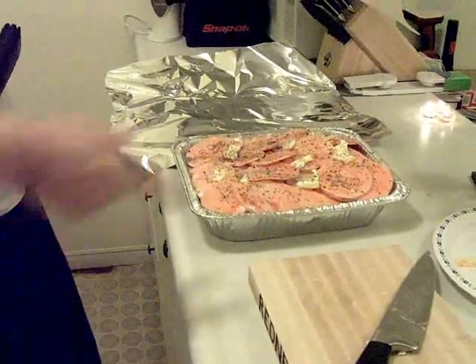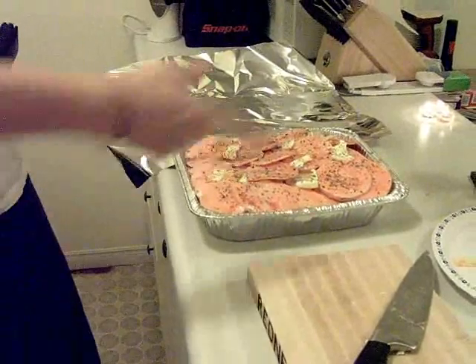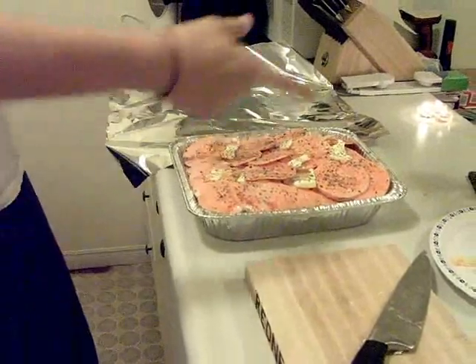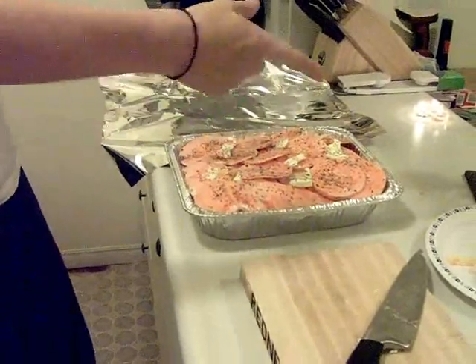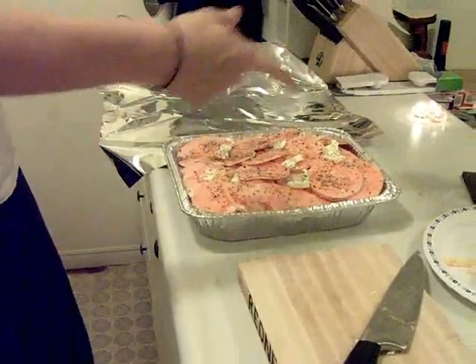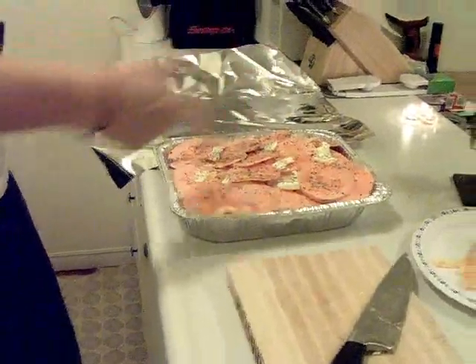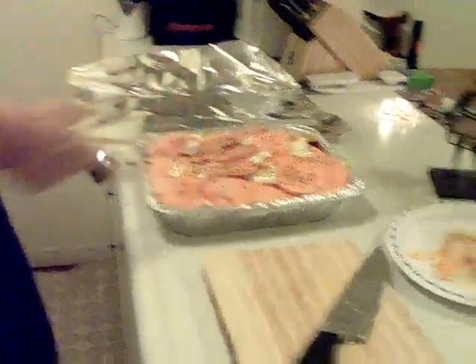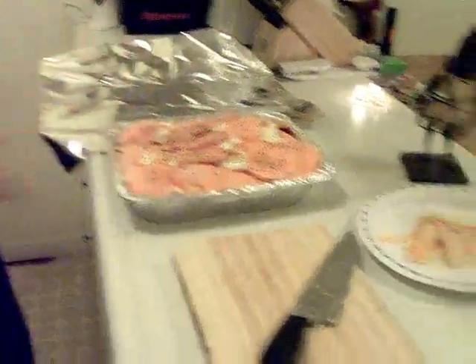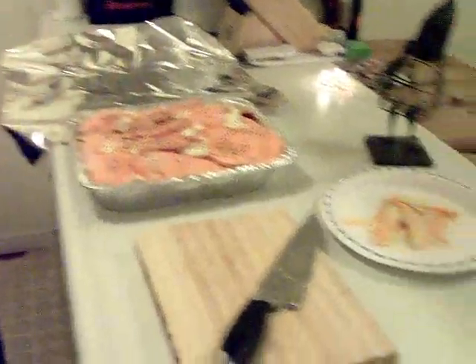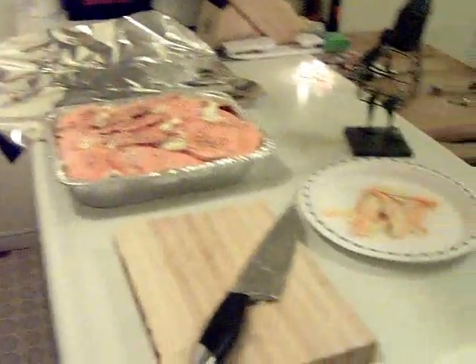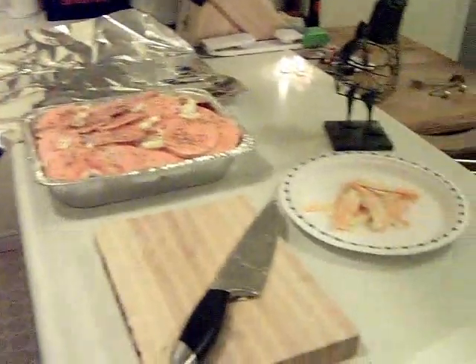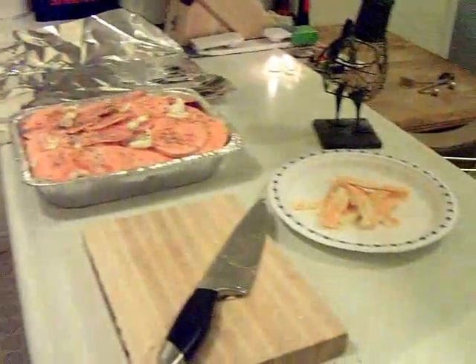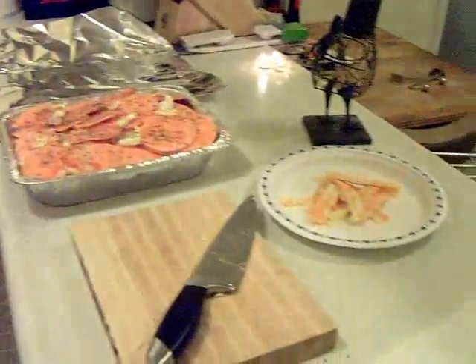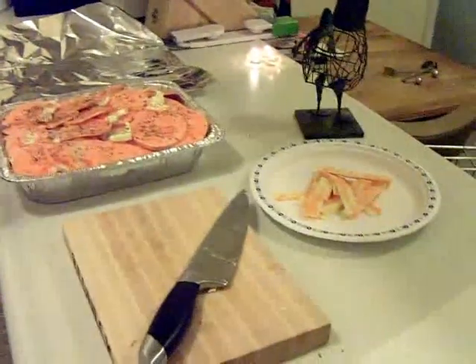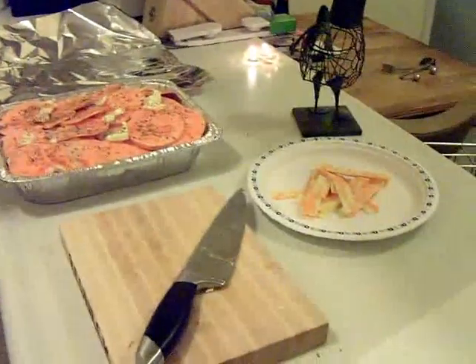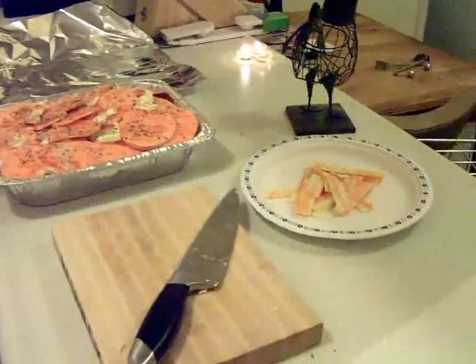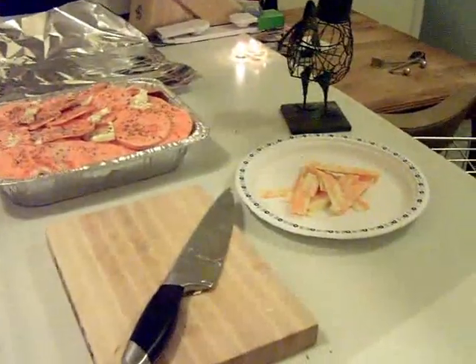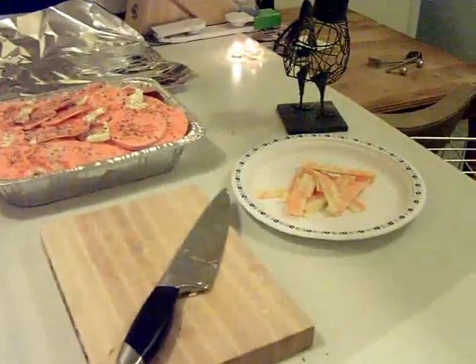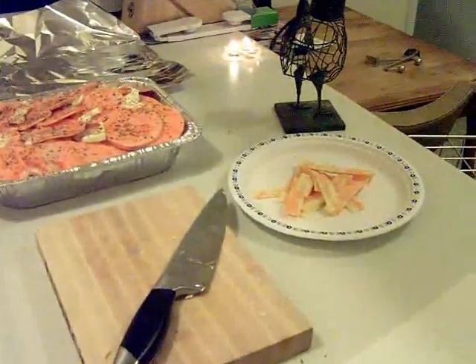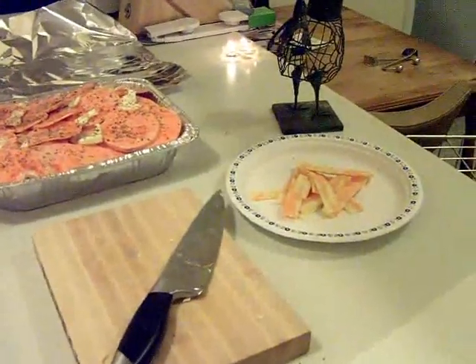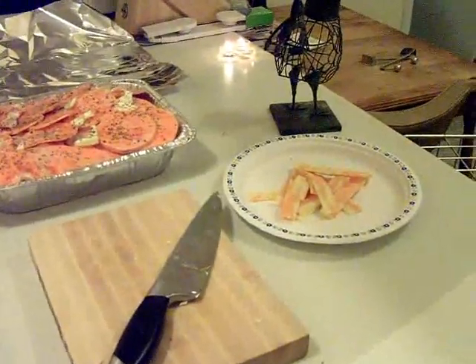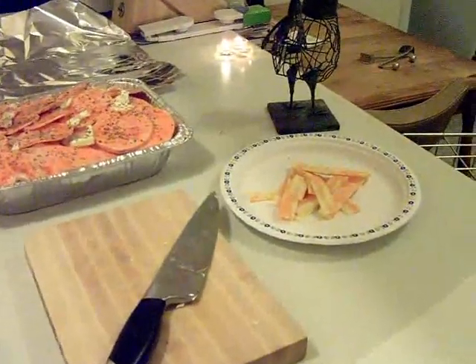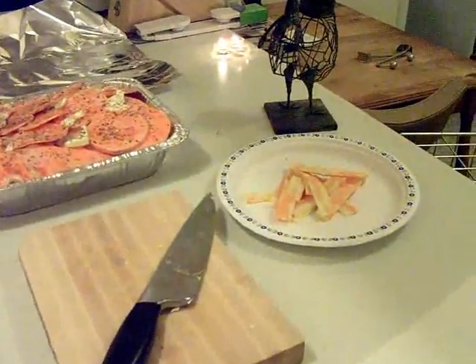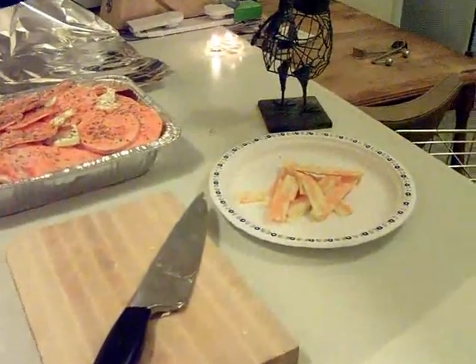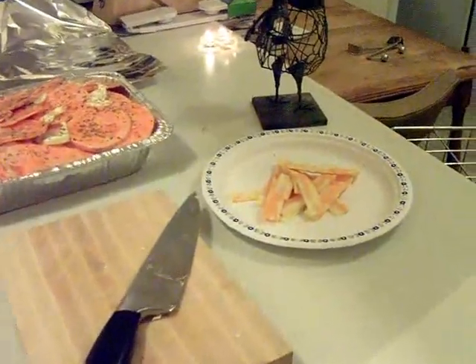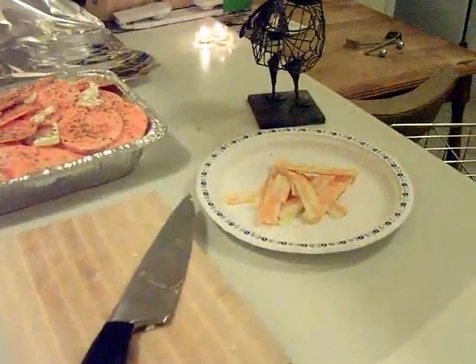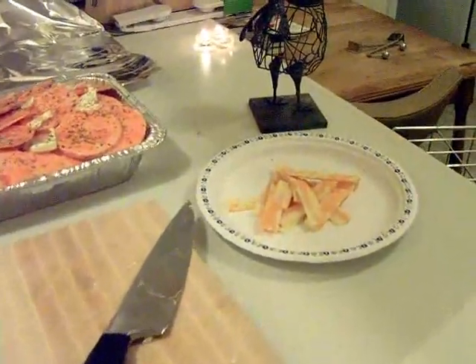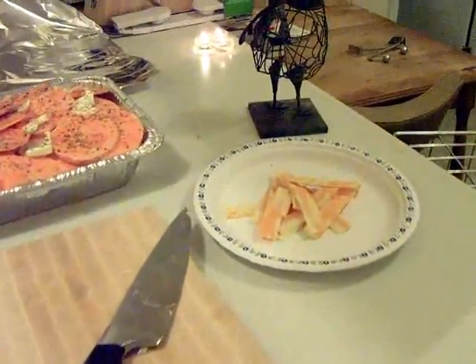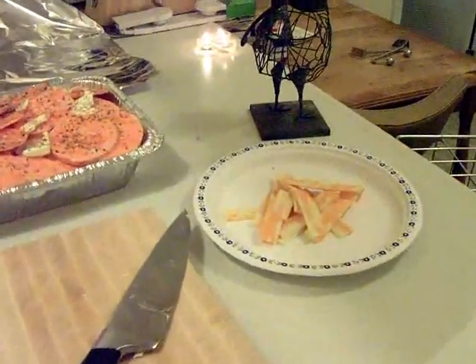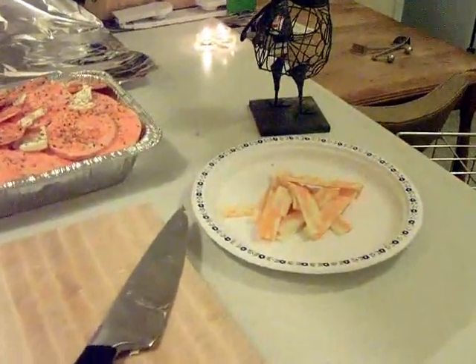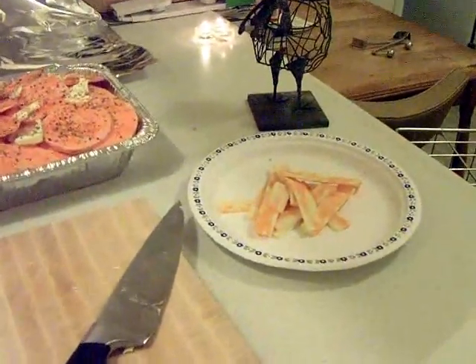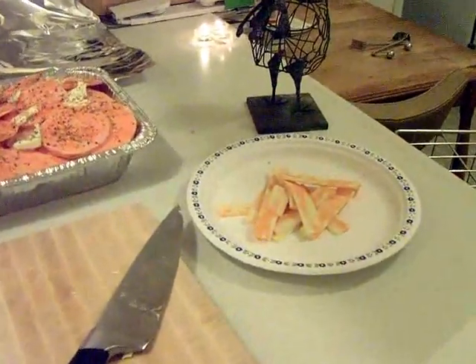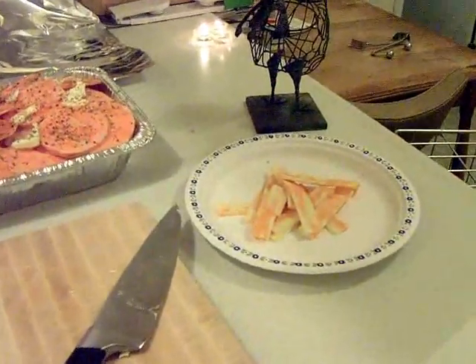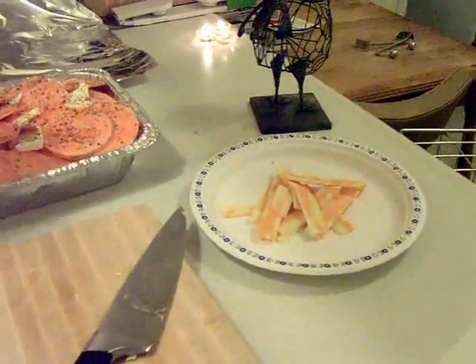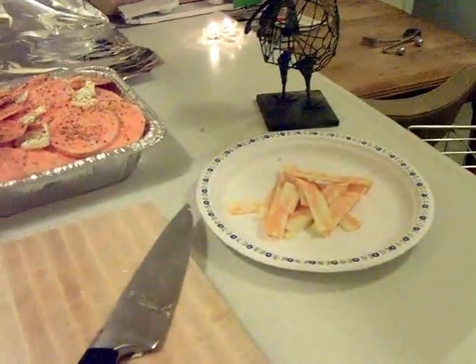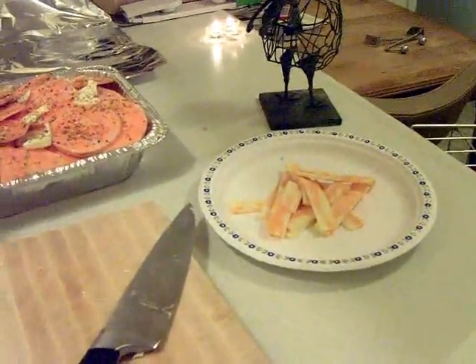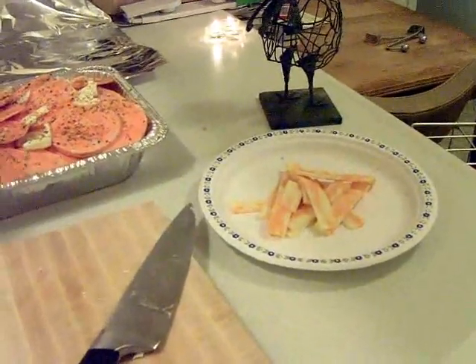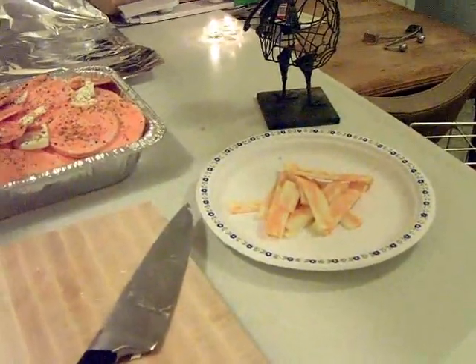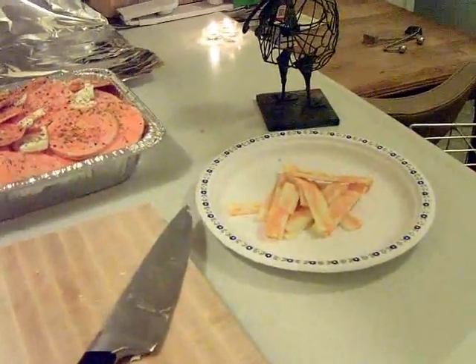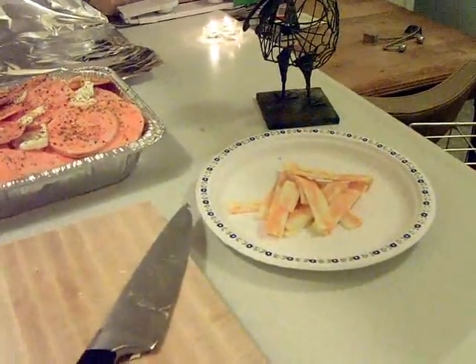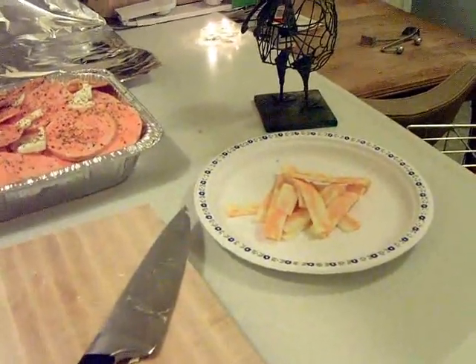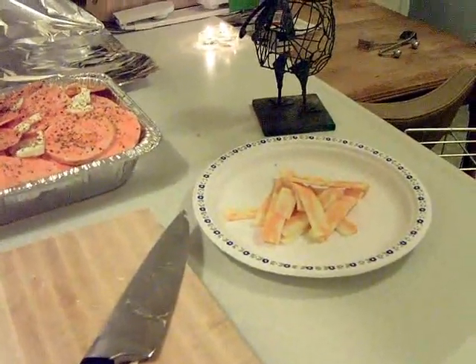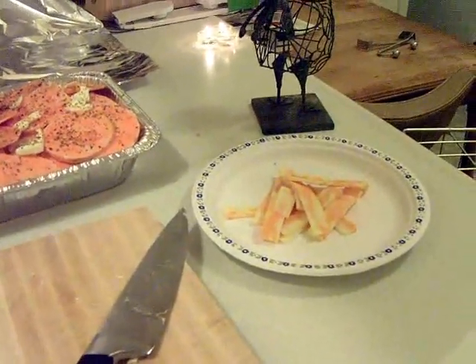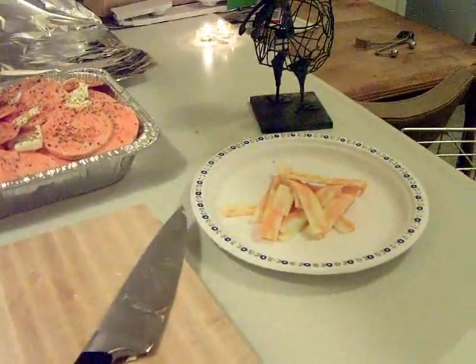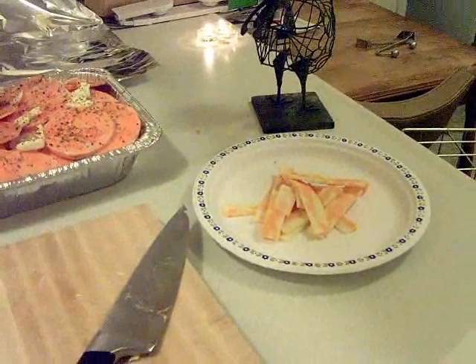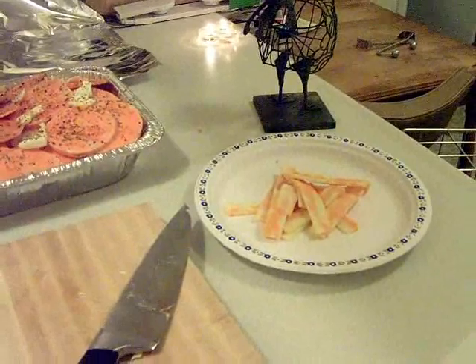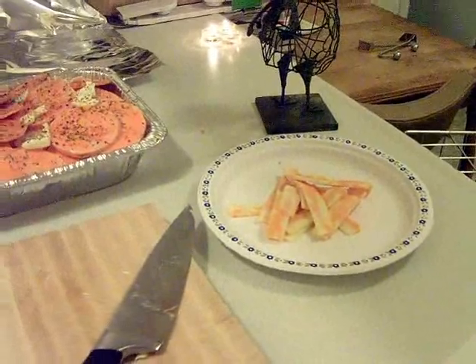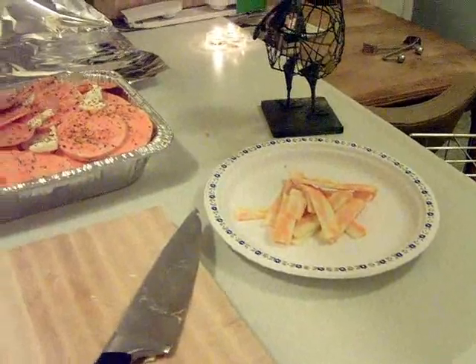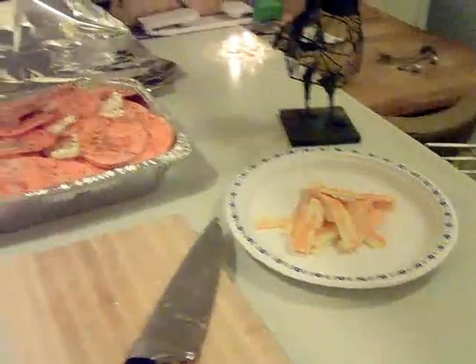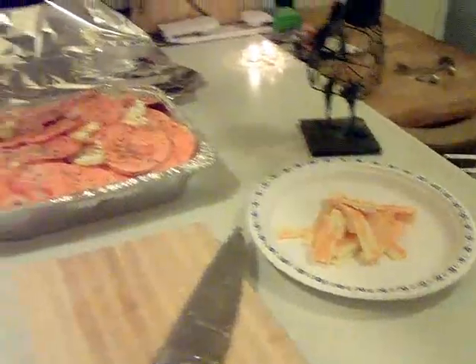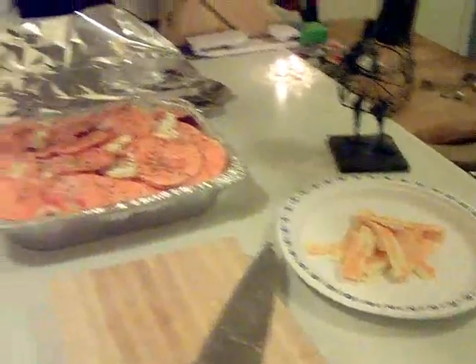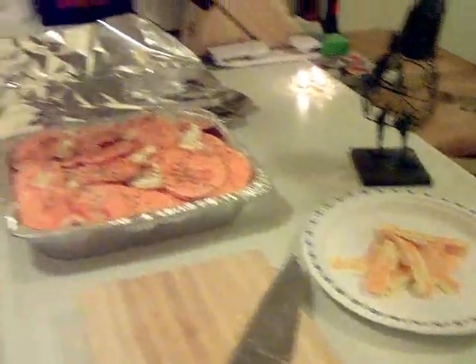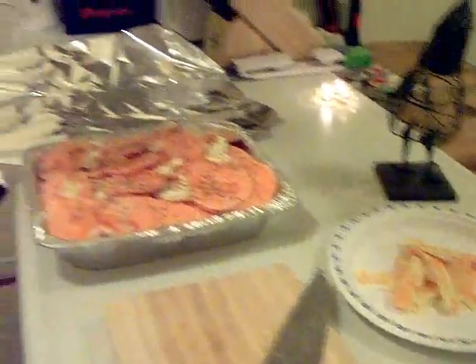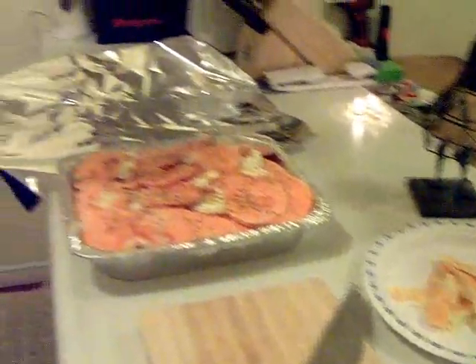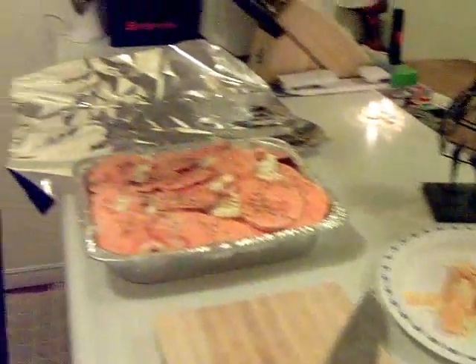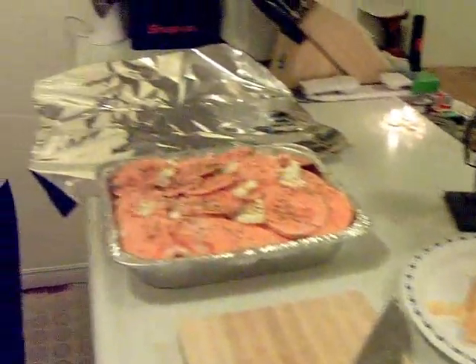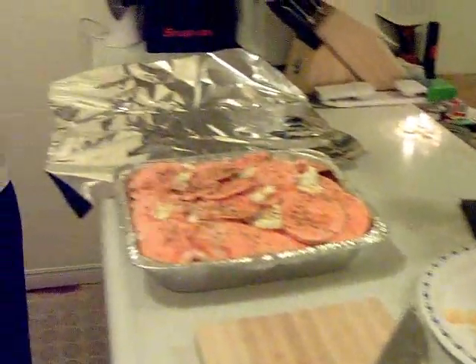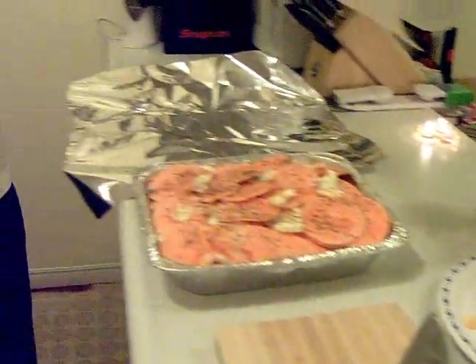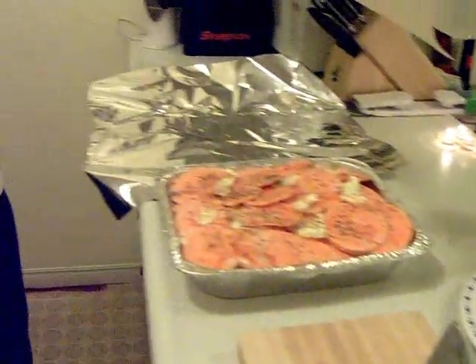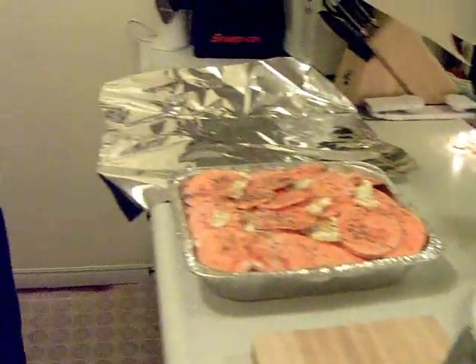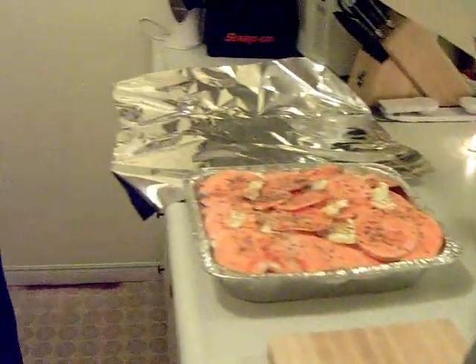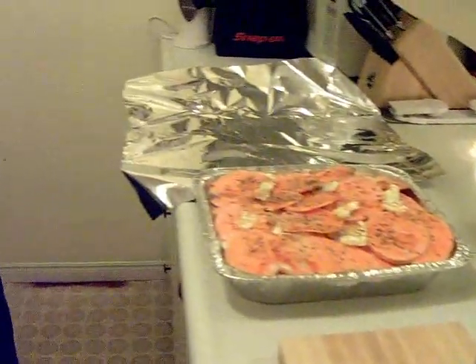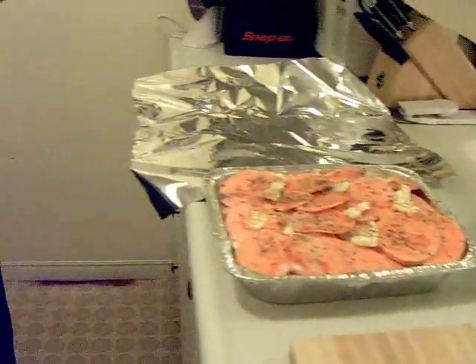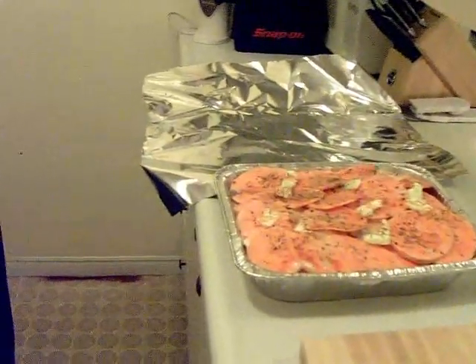We've got this cheese - 10 to 15 minutes before it's done, take the tin foil off, spread the cheese on top, let that melt and get all bubbly-licious.